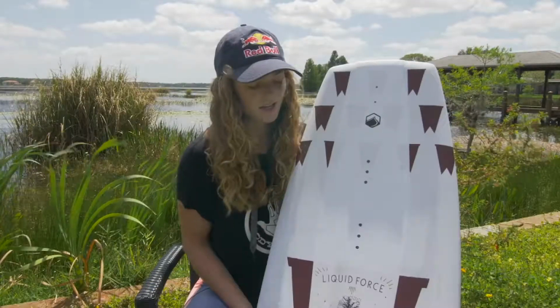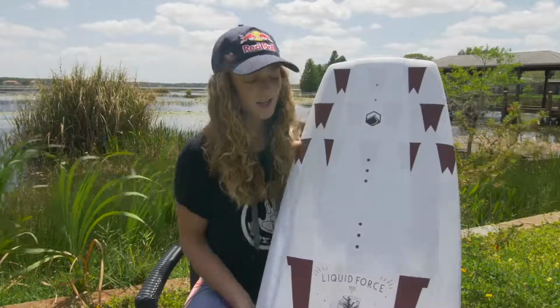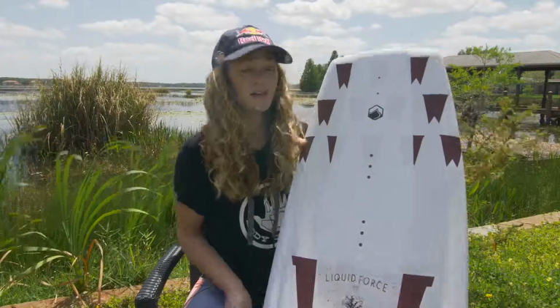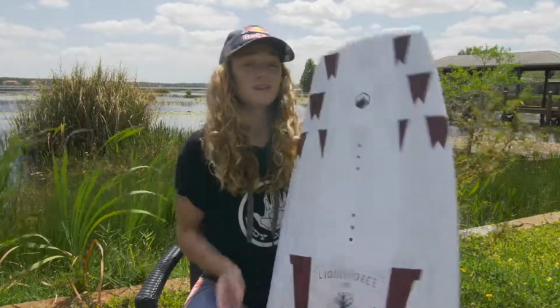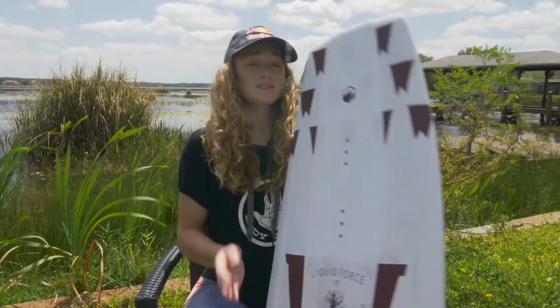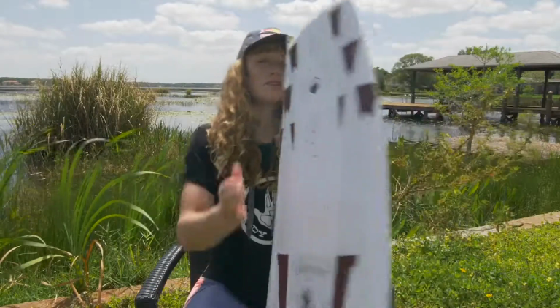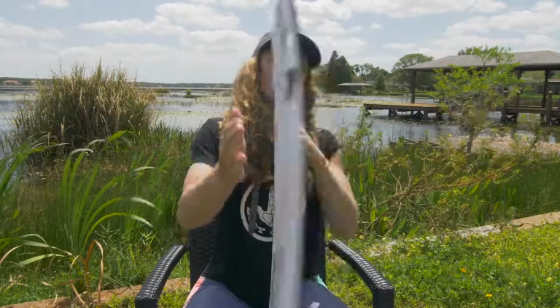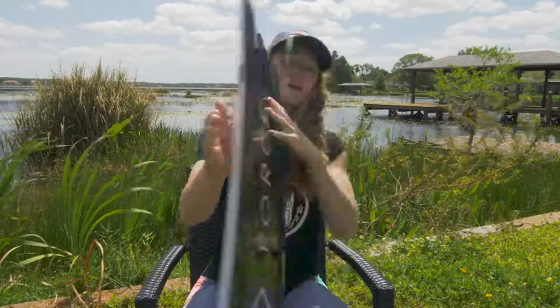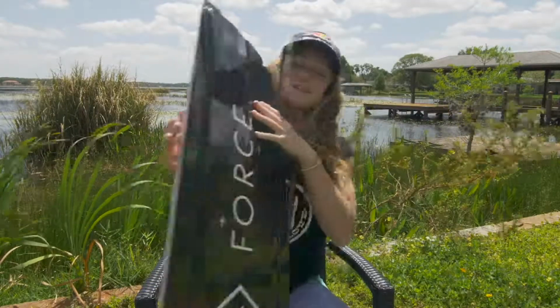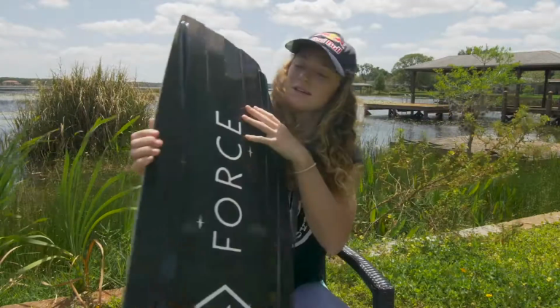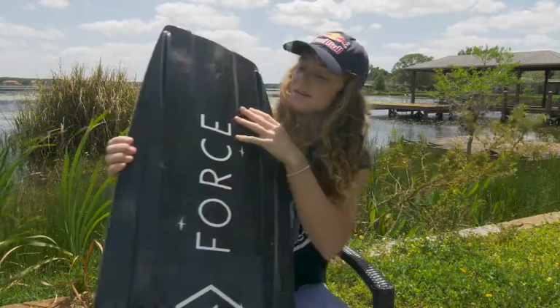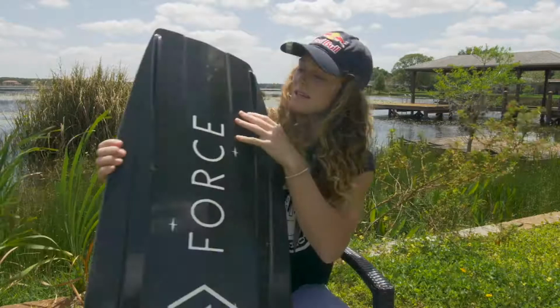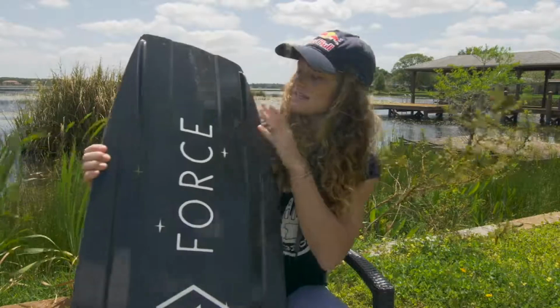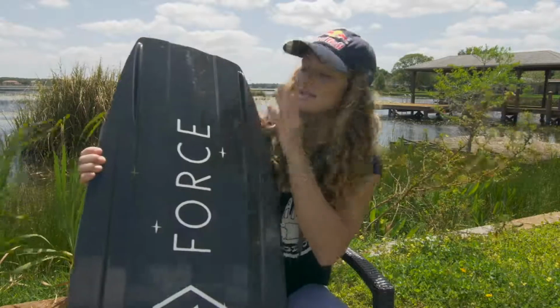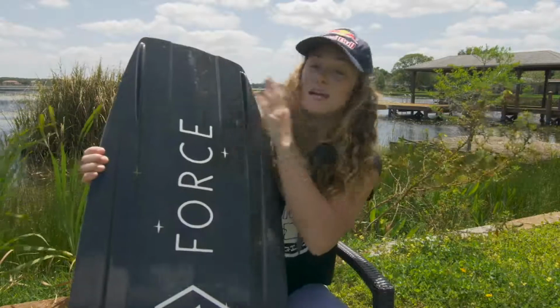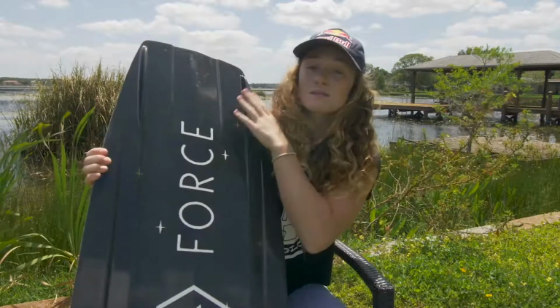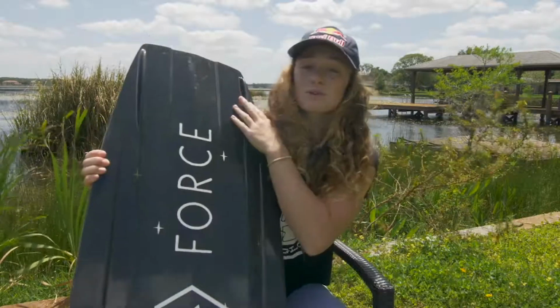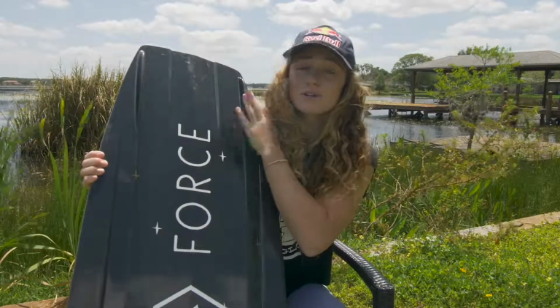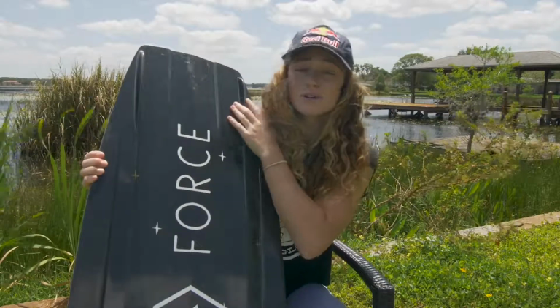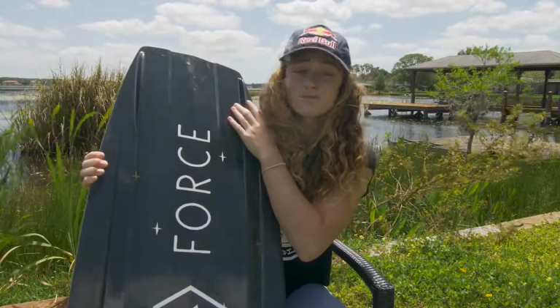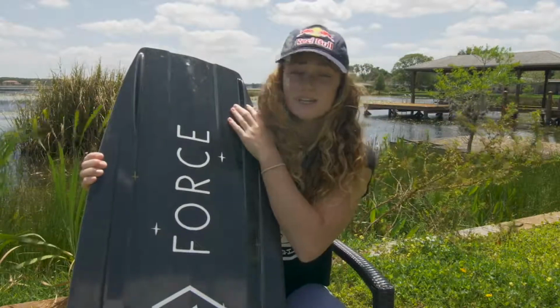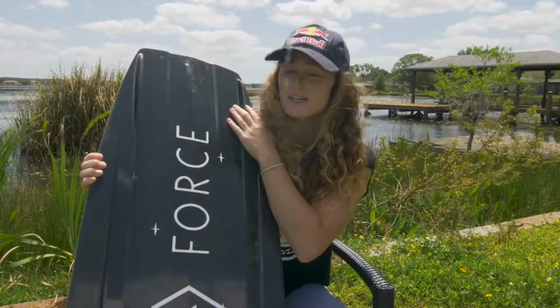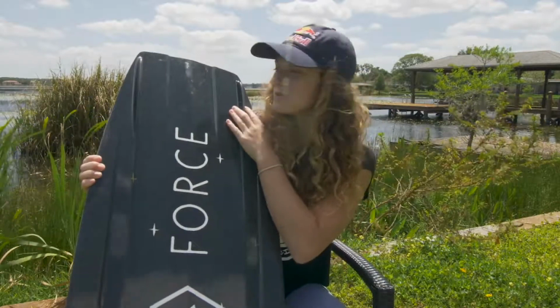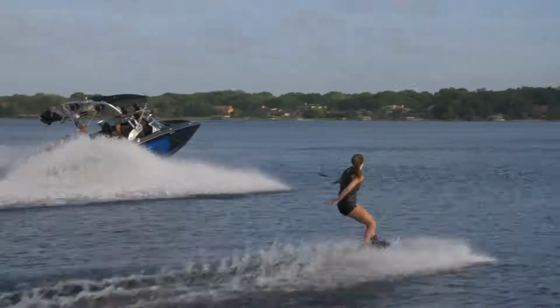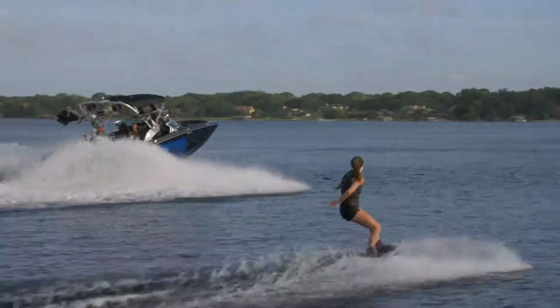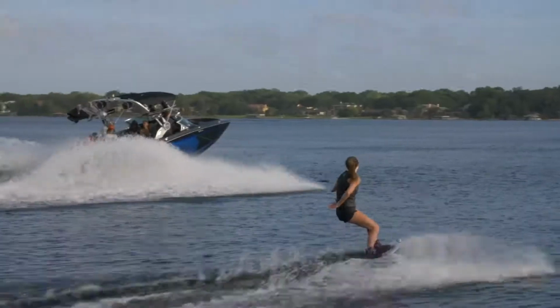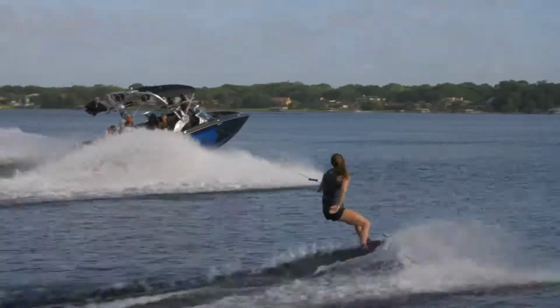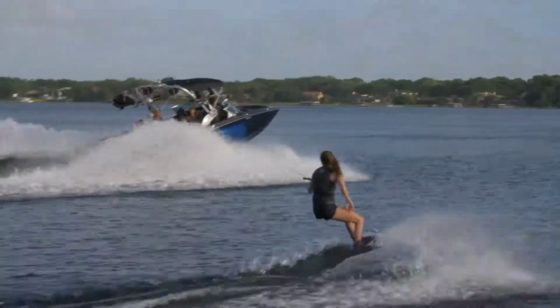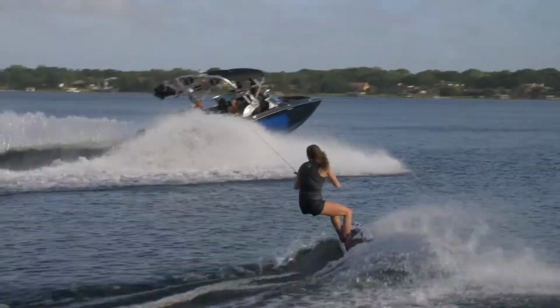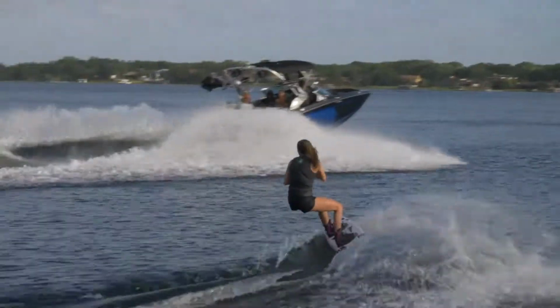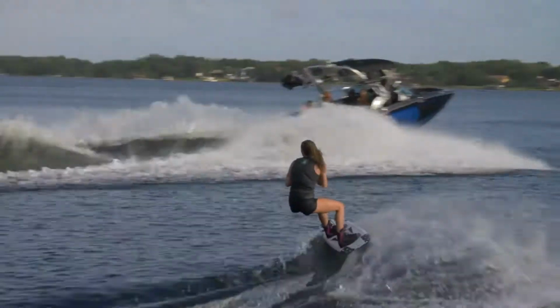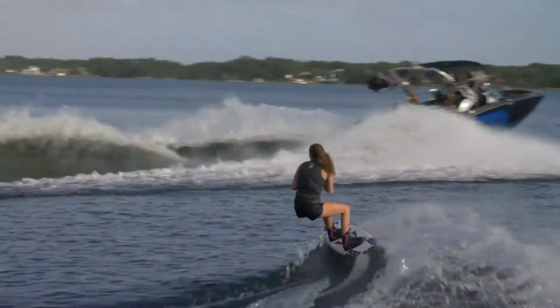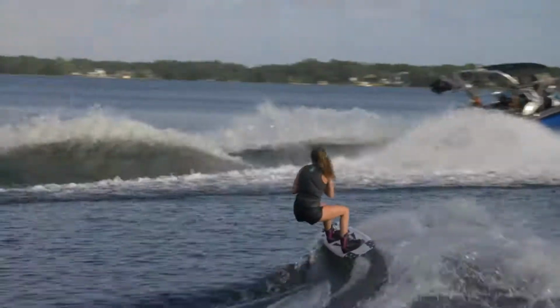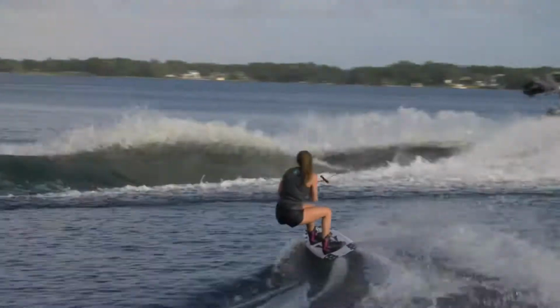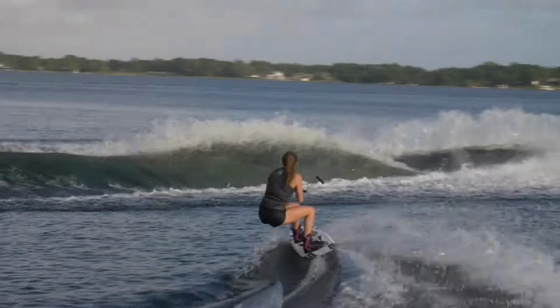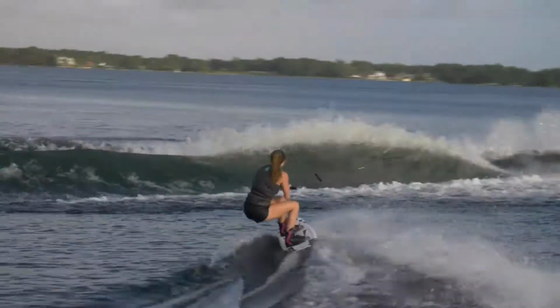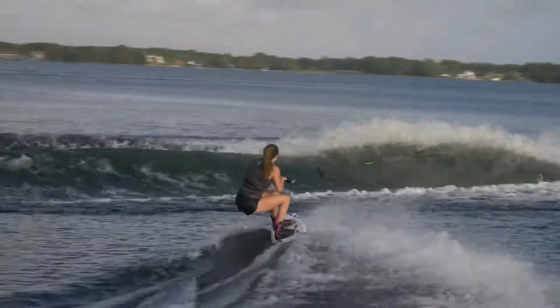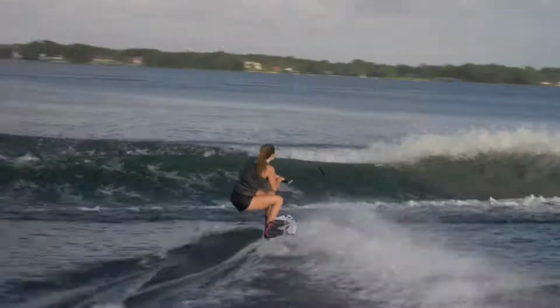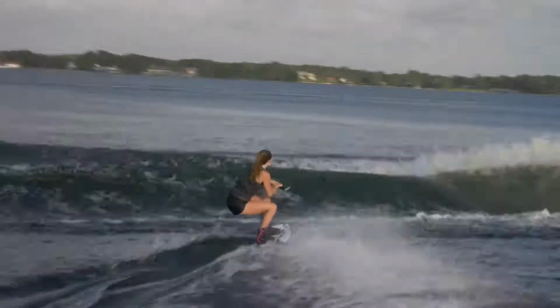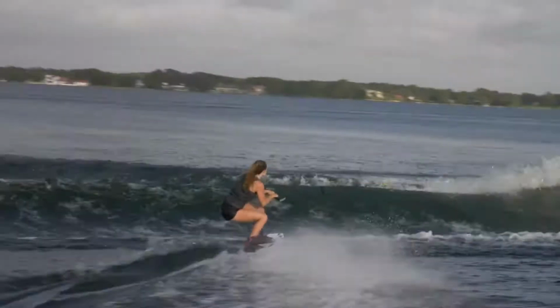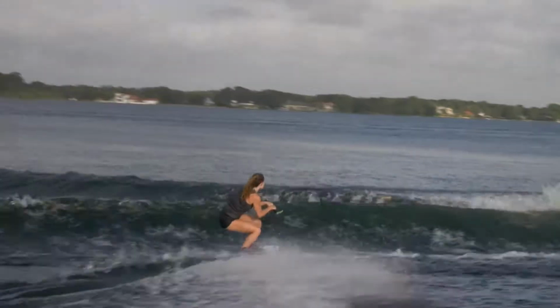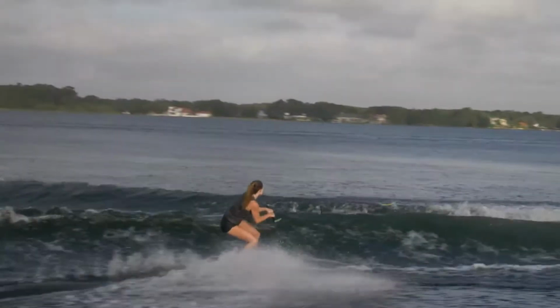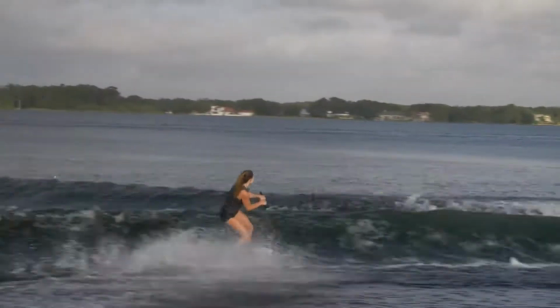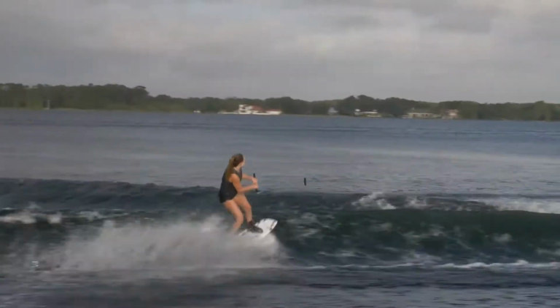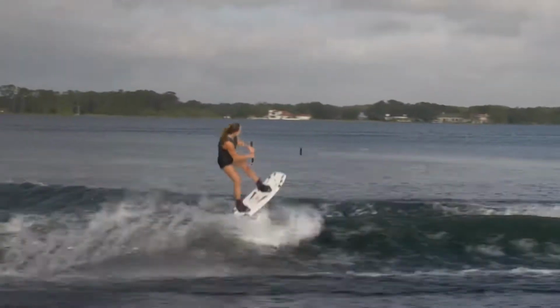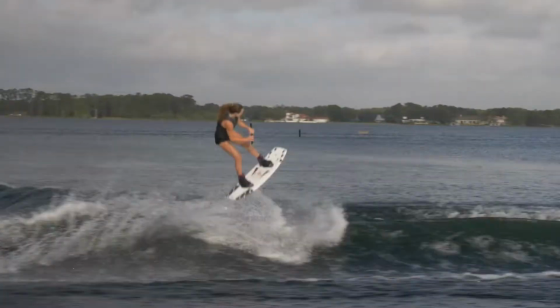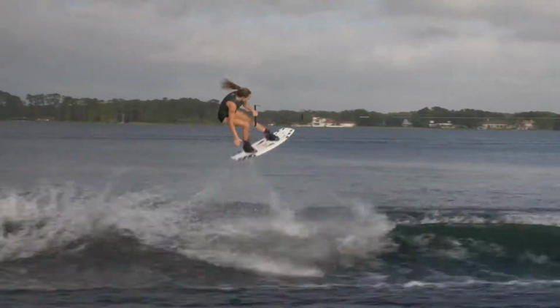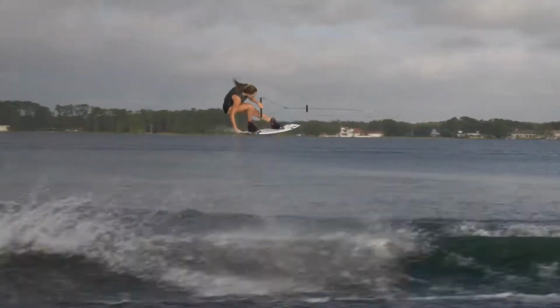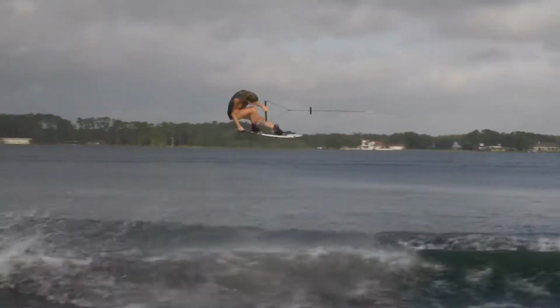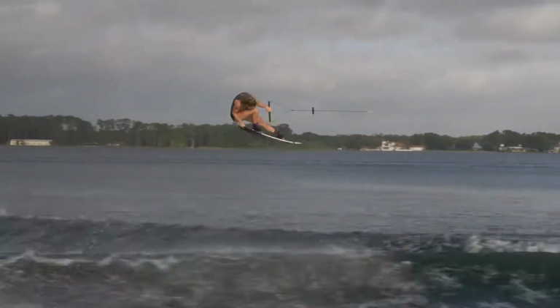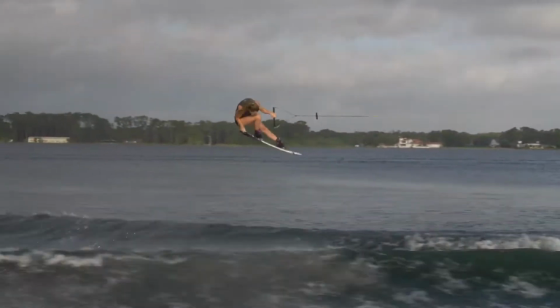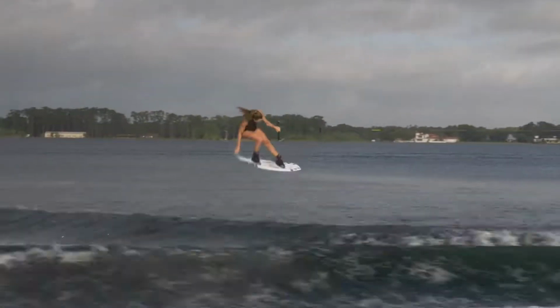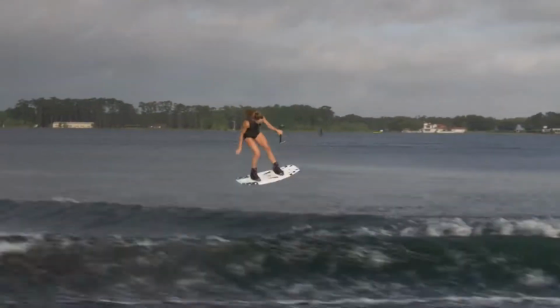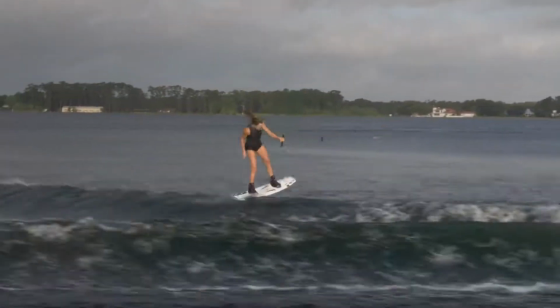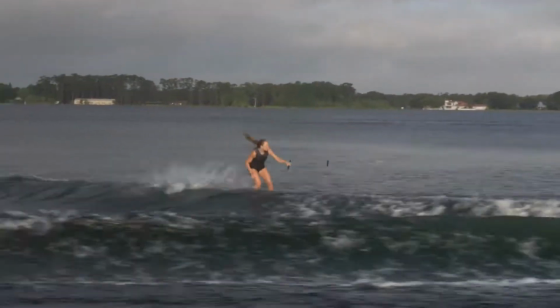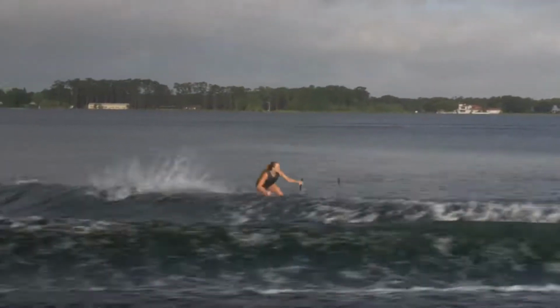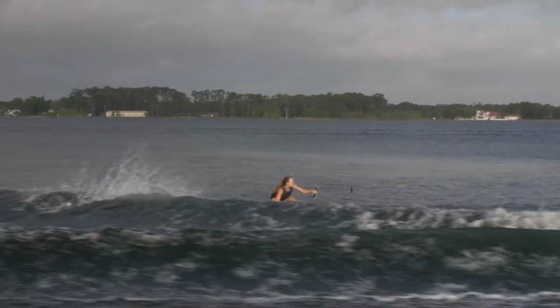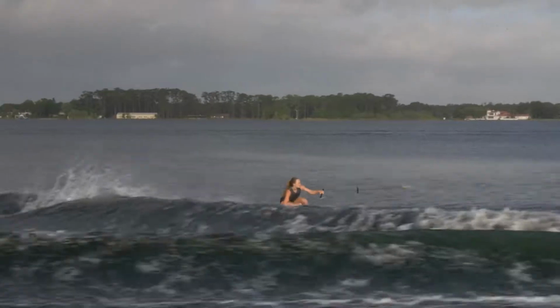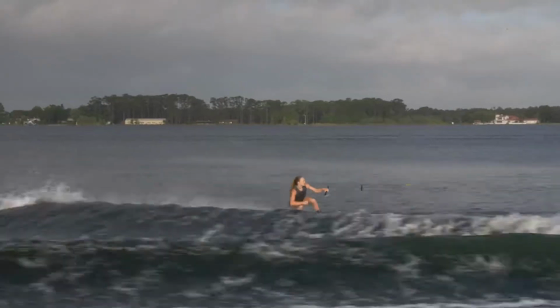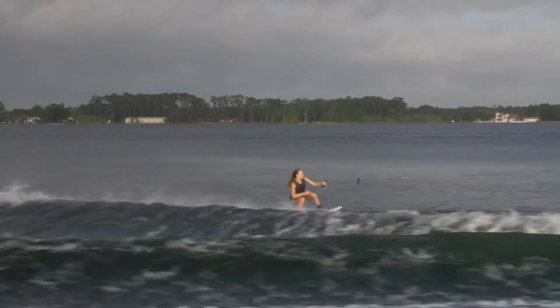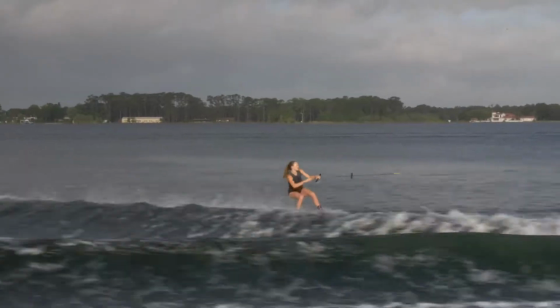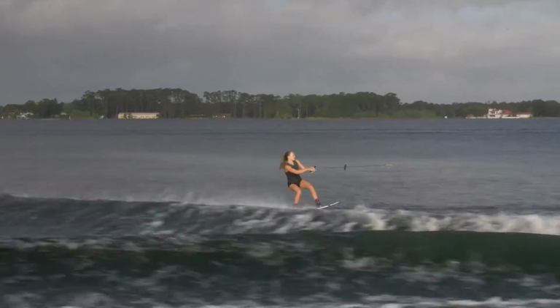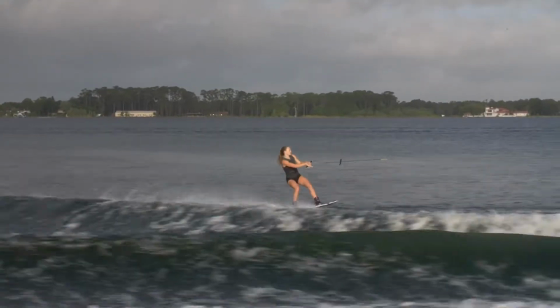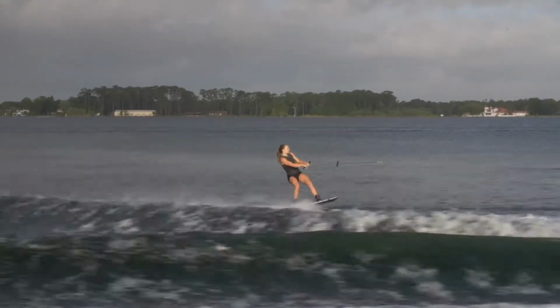It also has these nice molded fins which keep you locked into the water, as well as these grooves to kind of help with that.